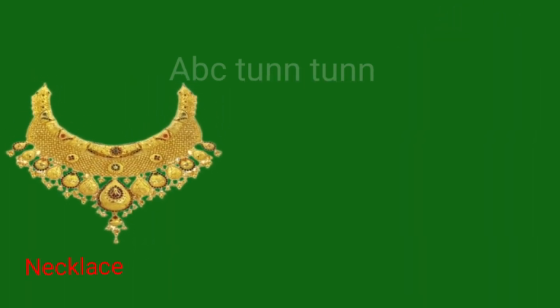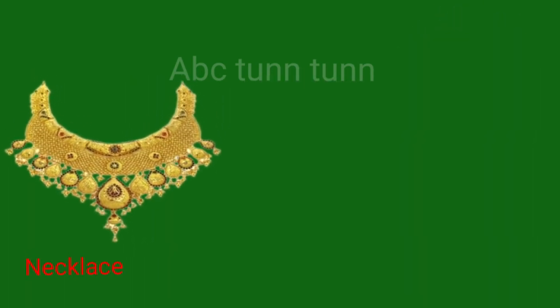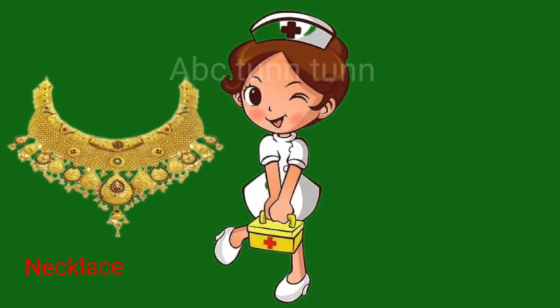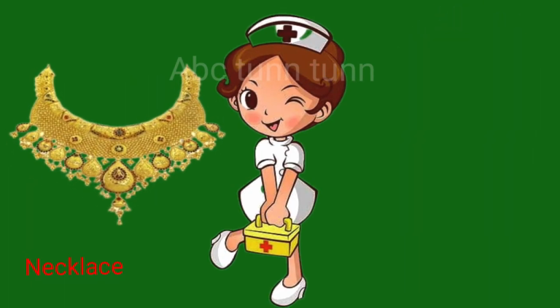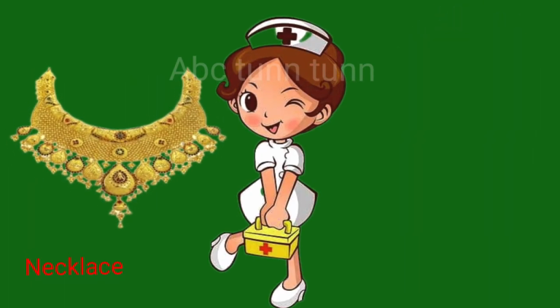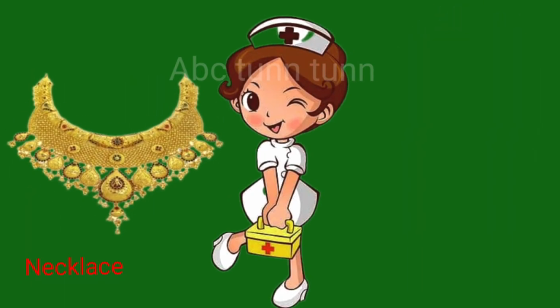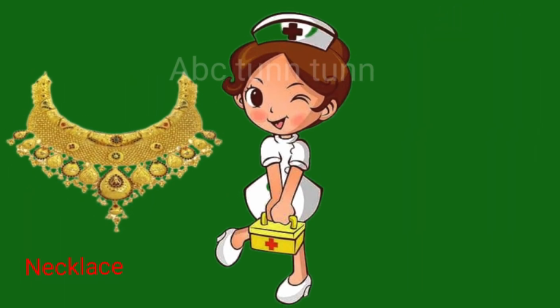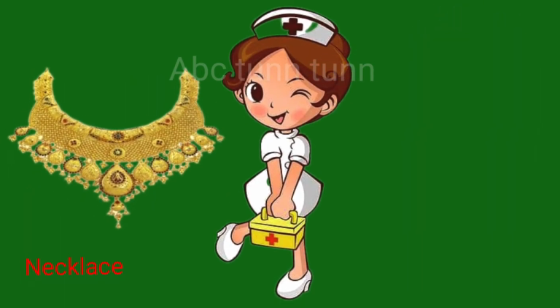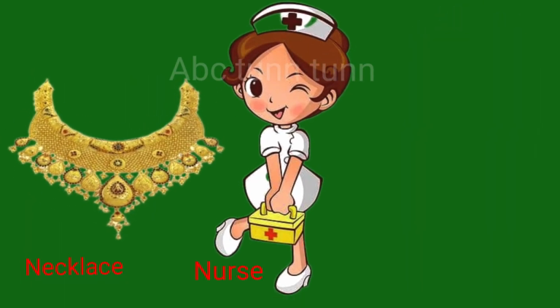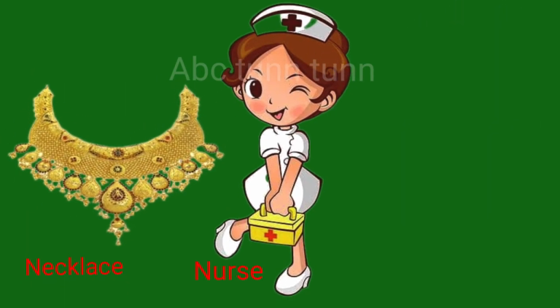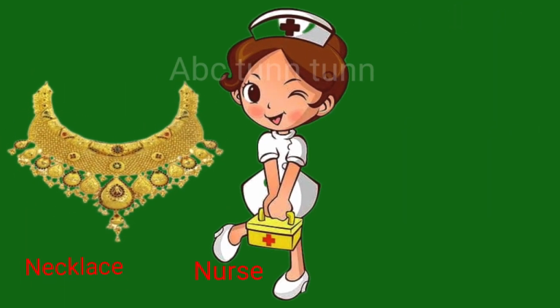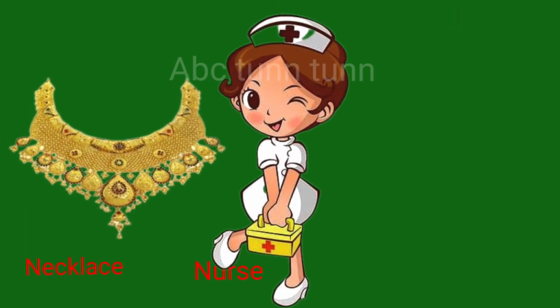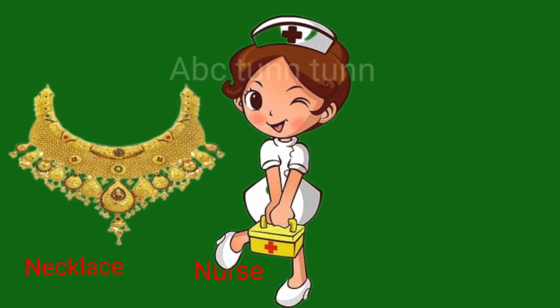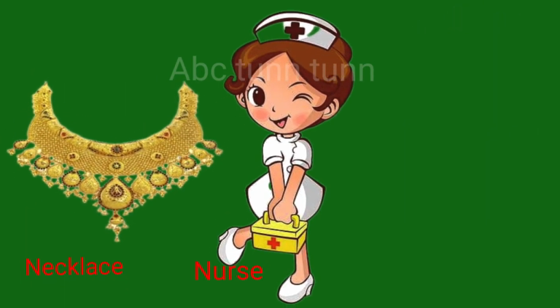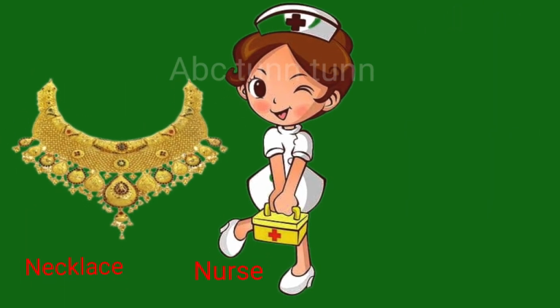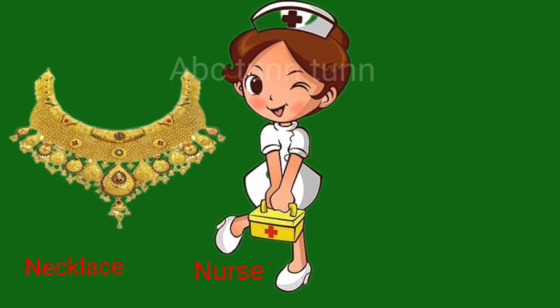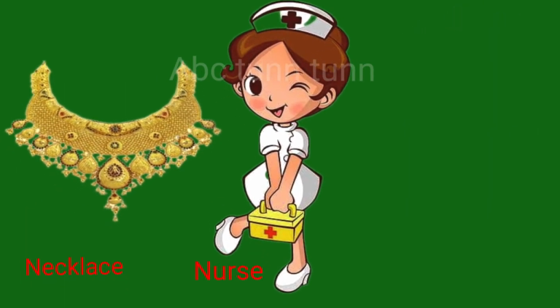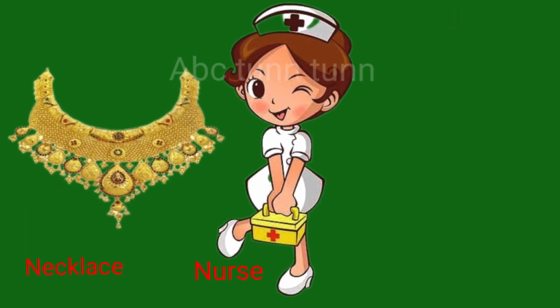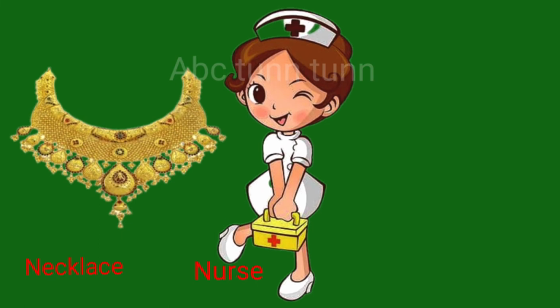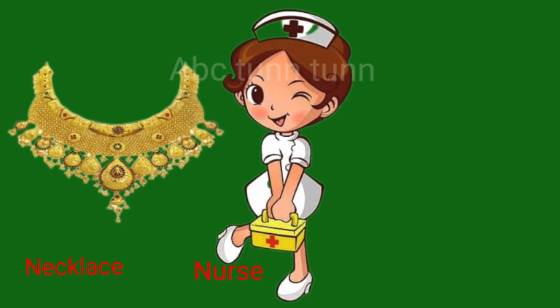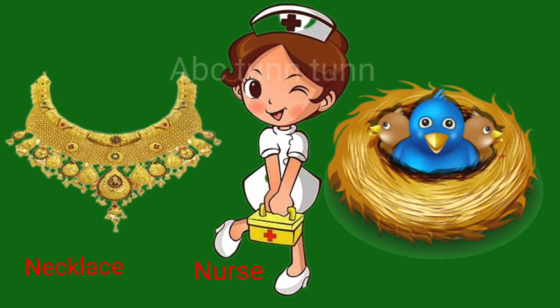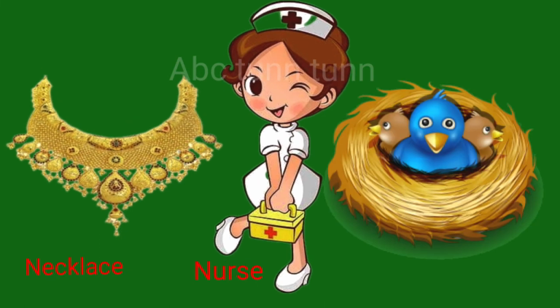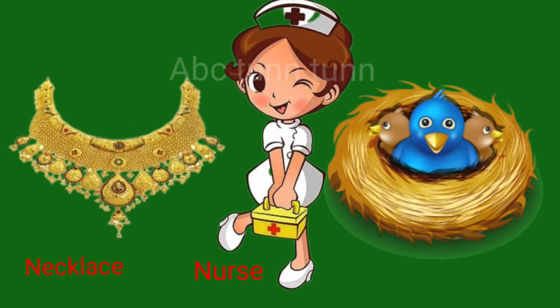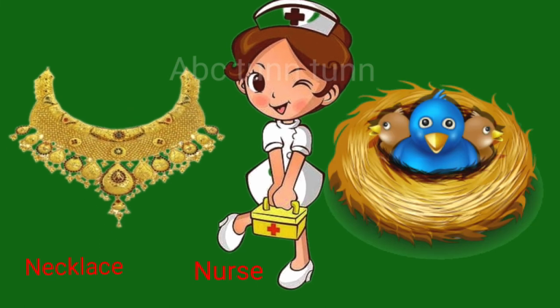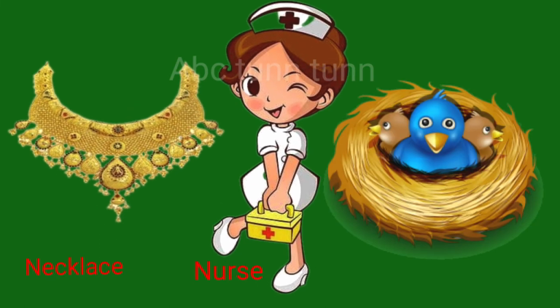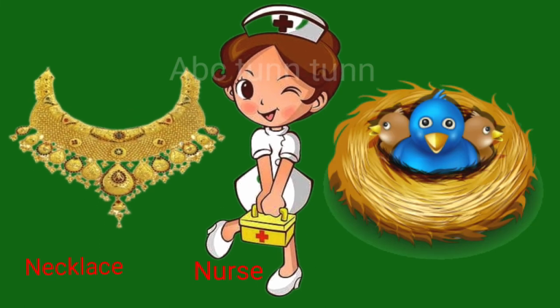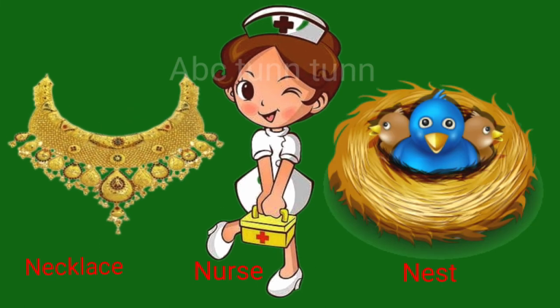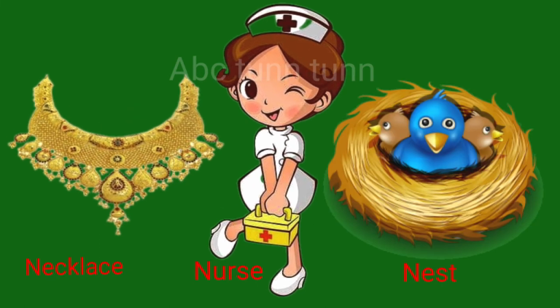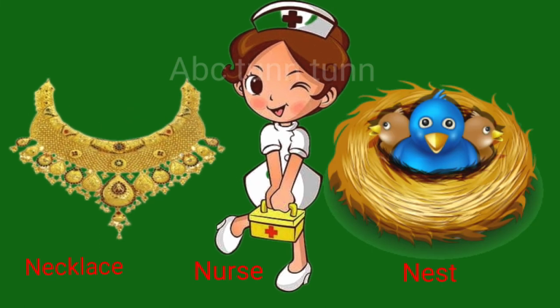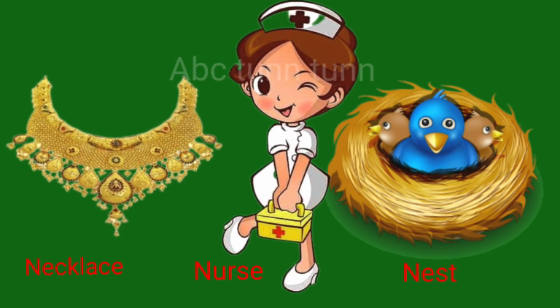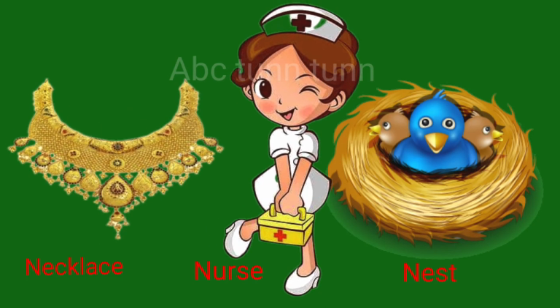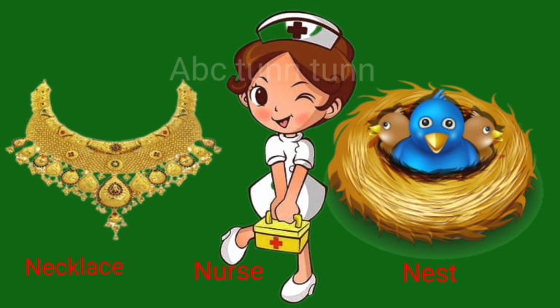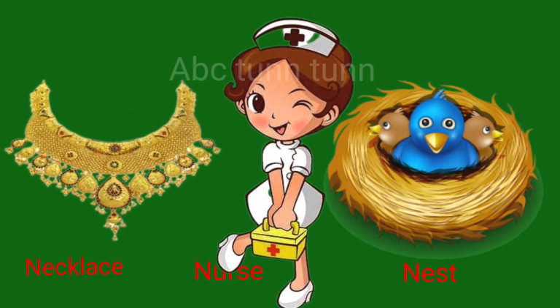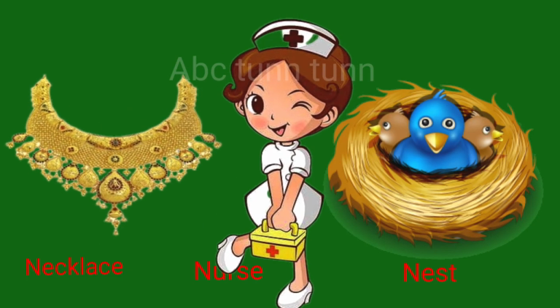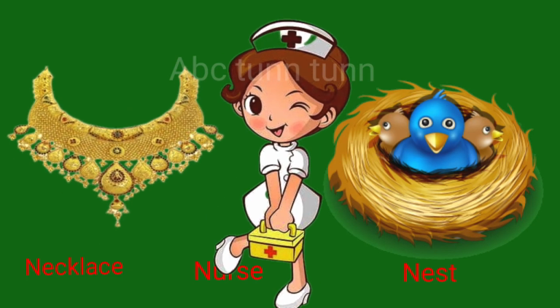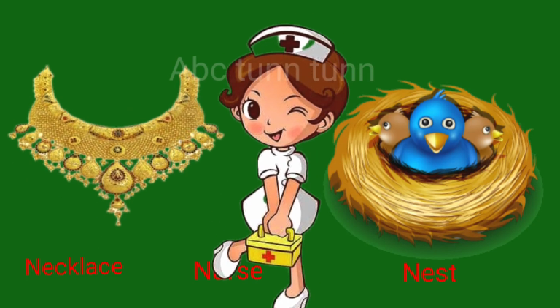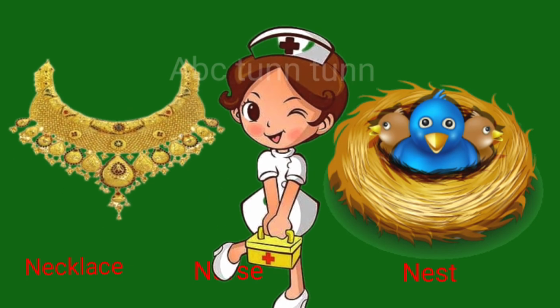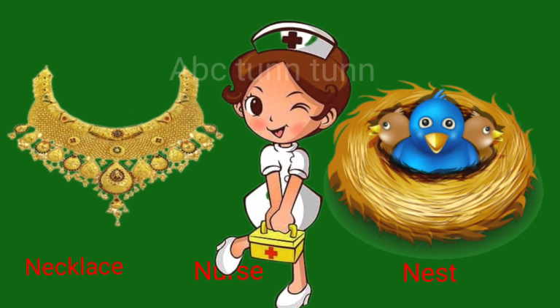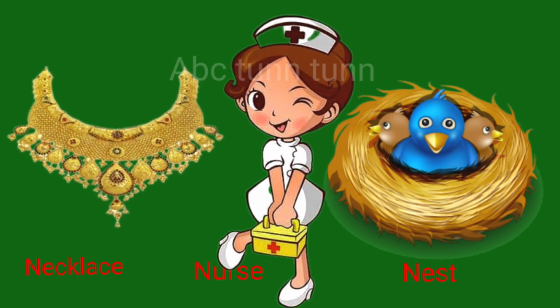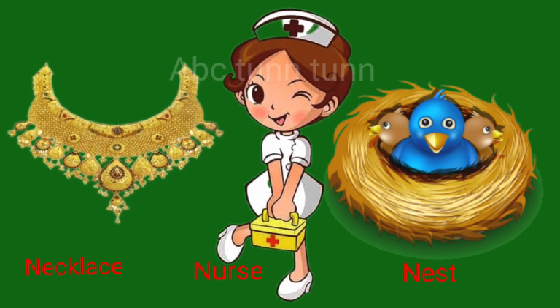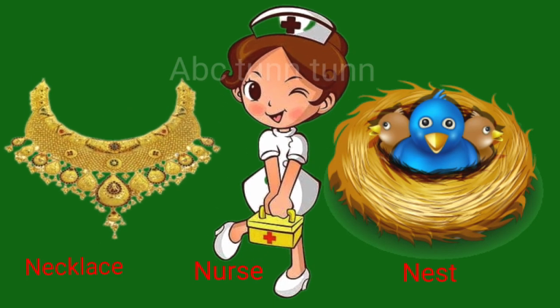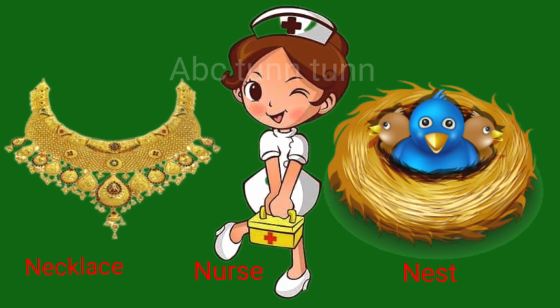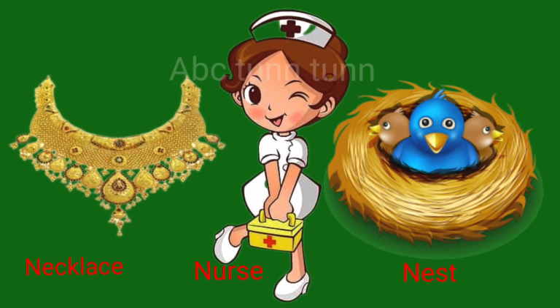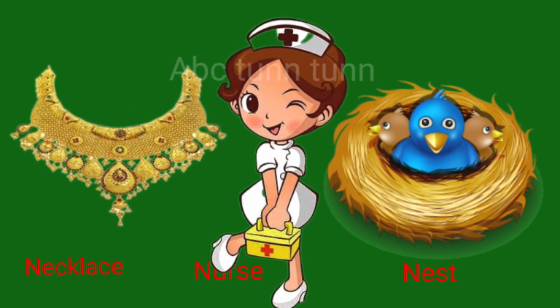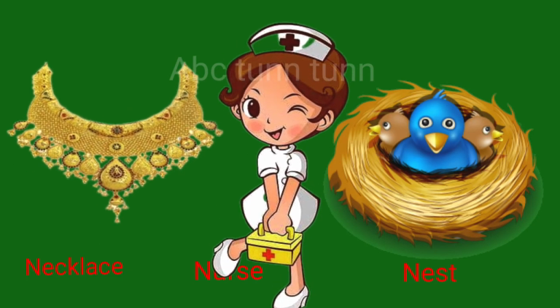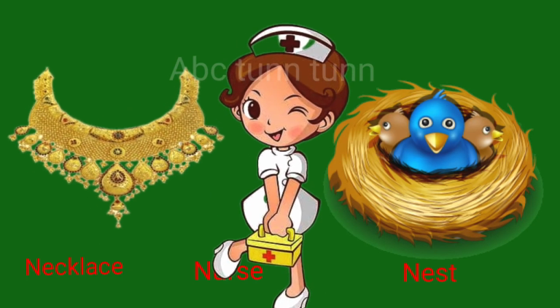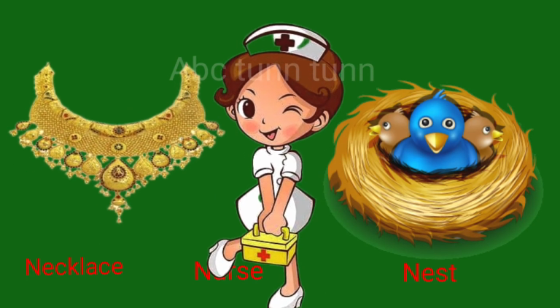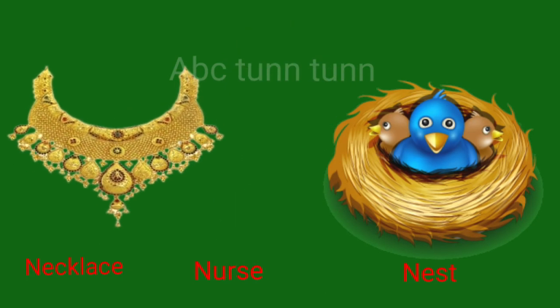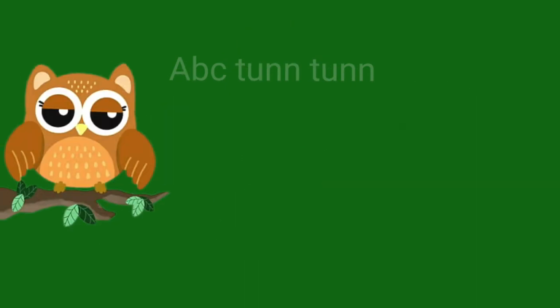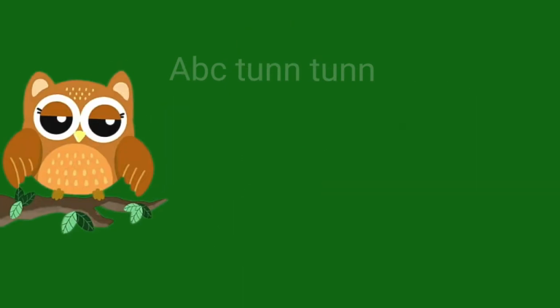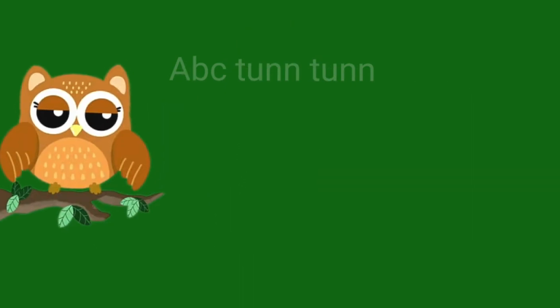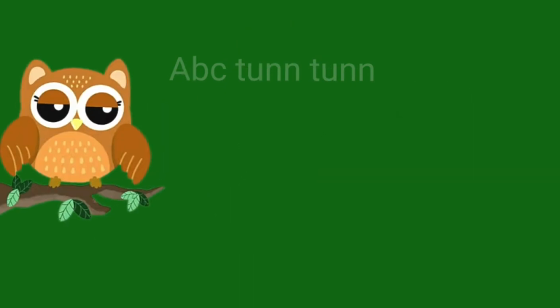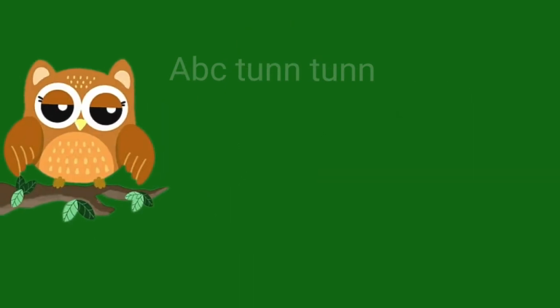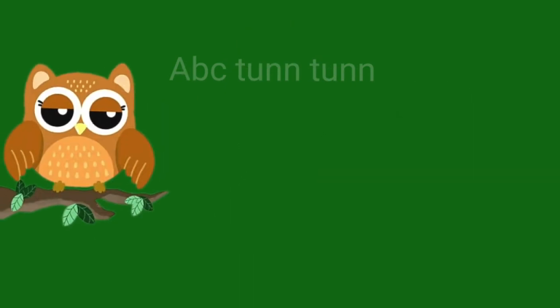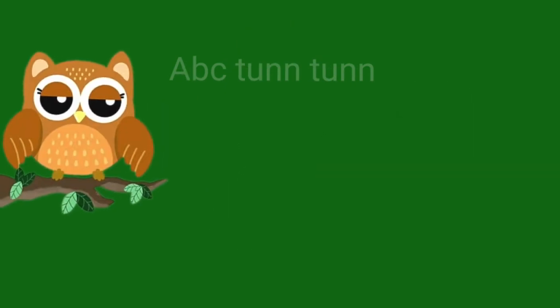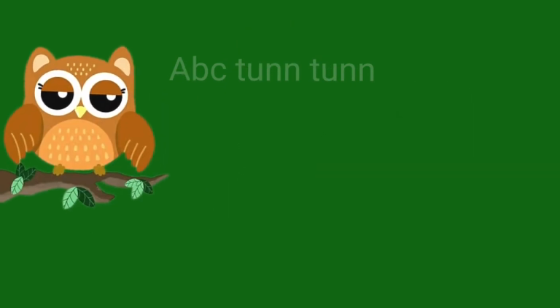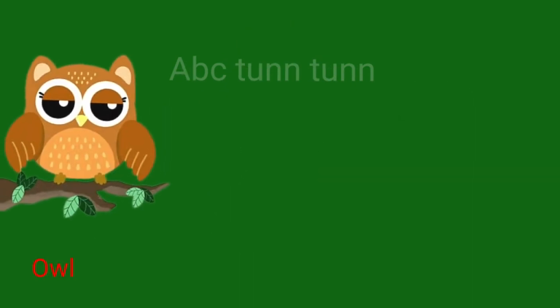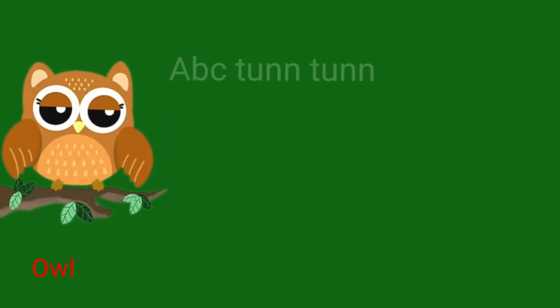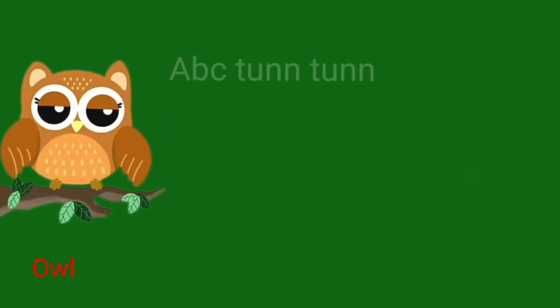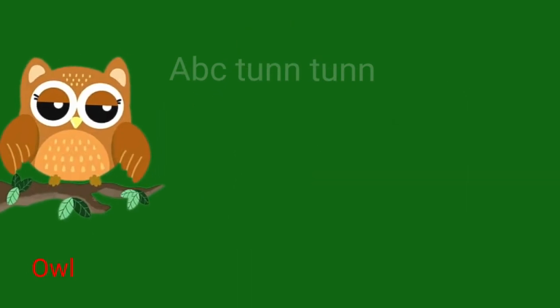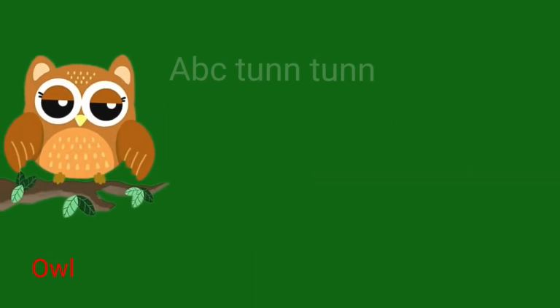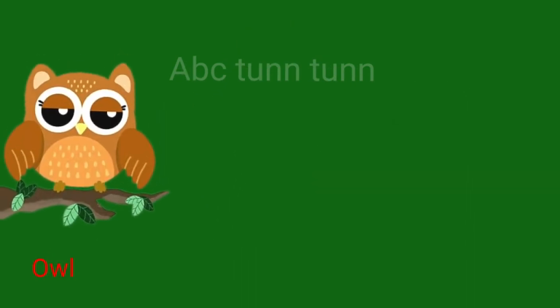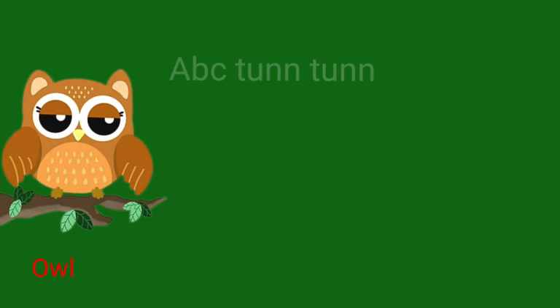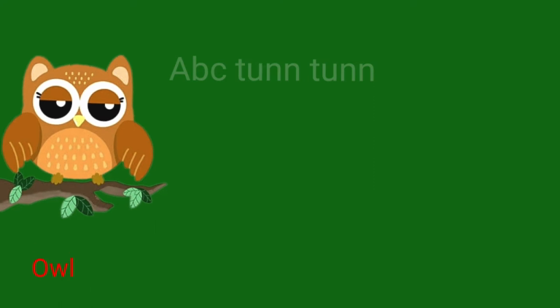N is for necklace. N is for nurse. N is for nest. Na.